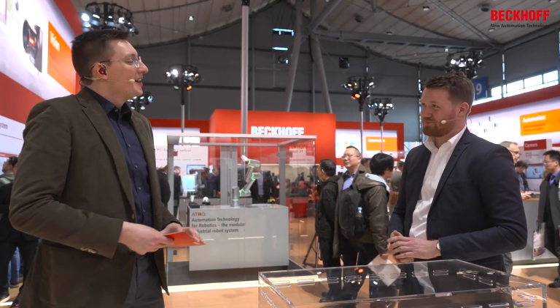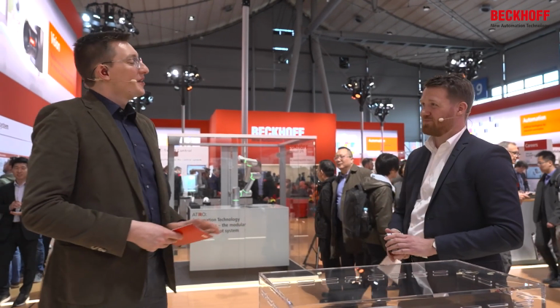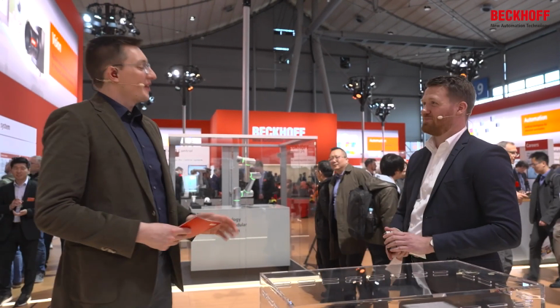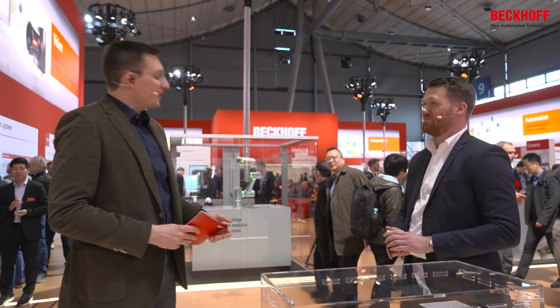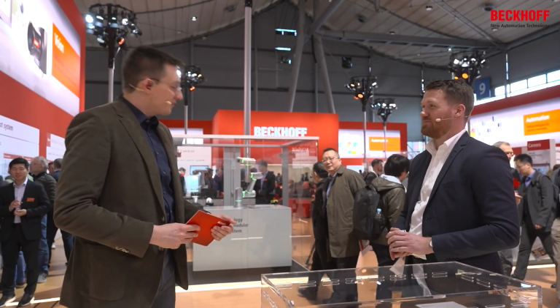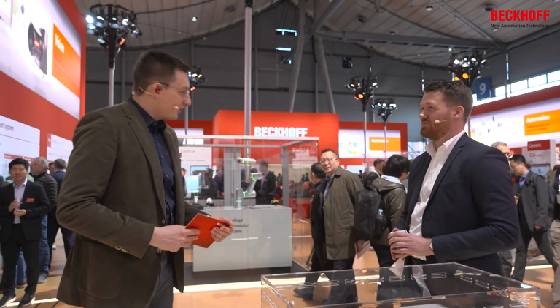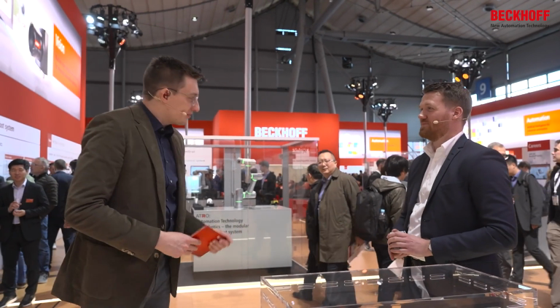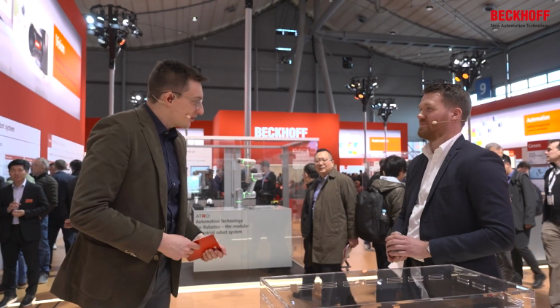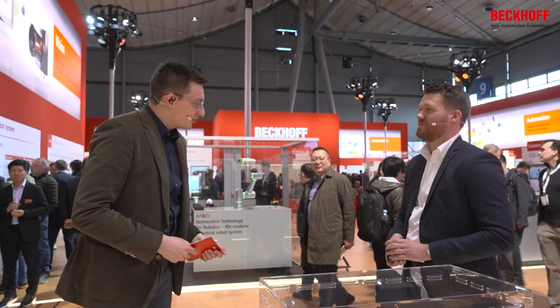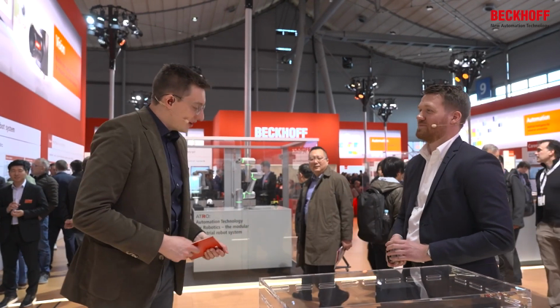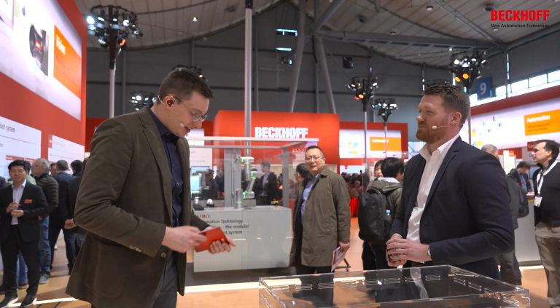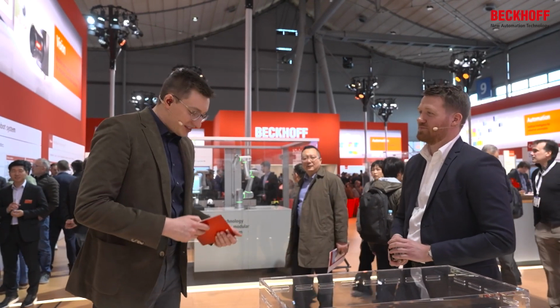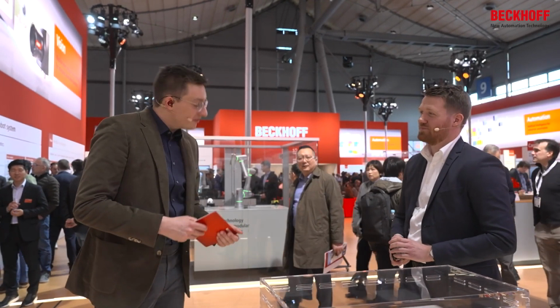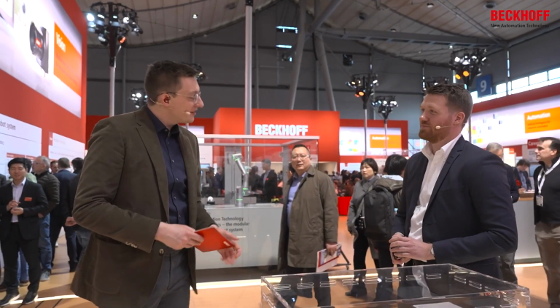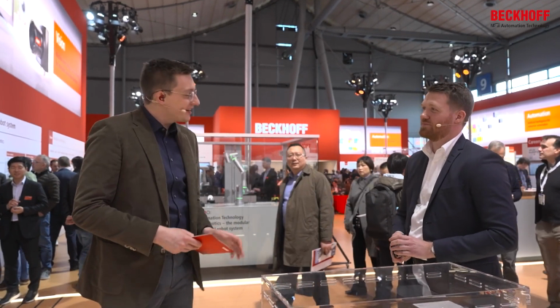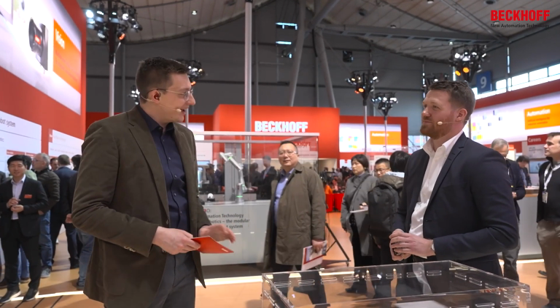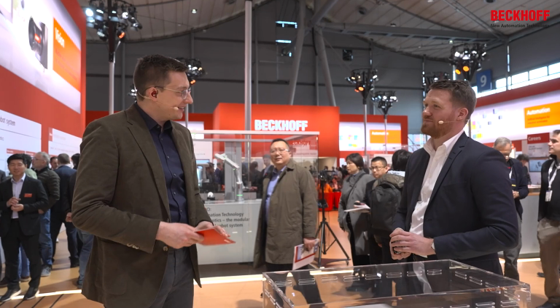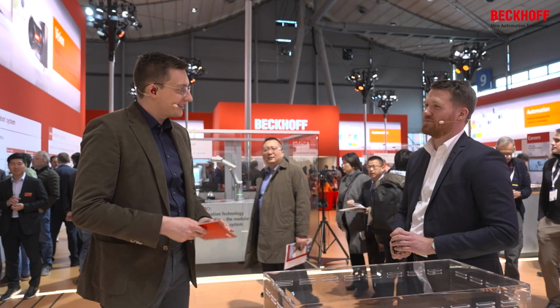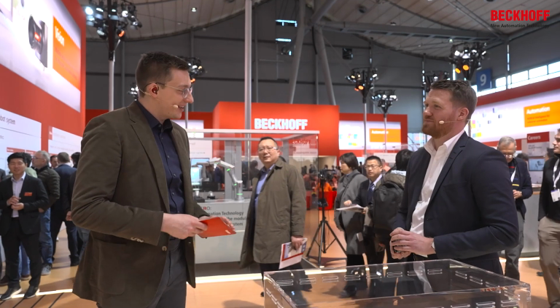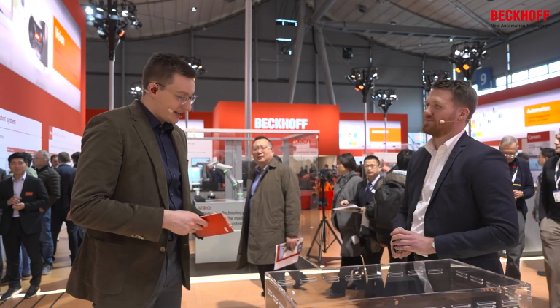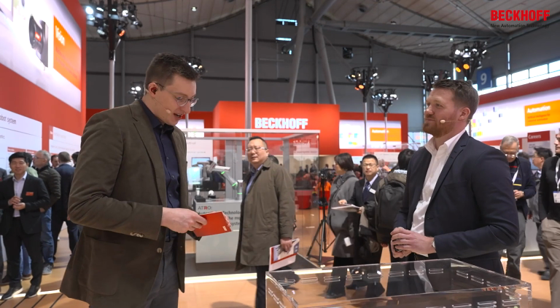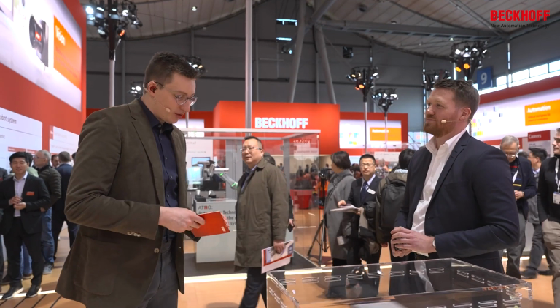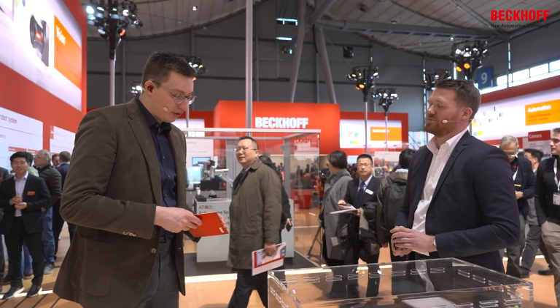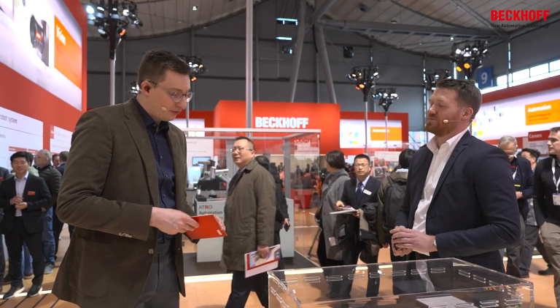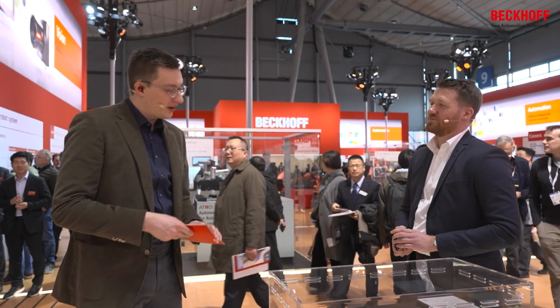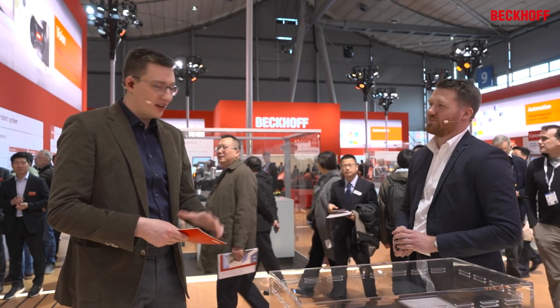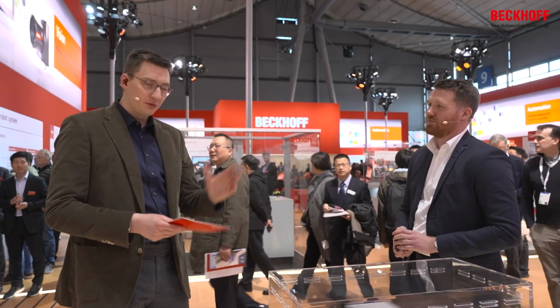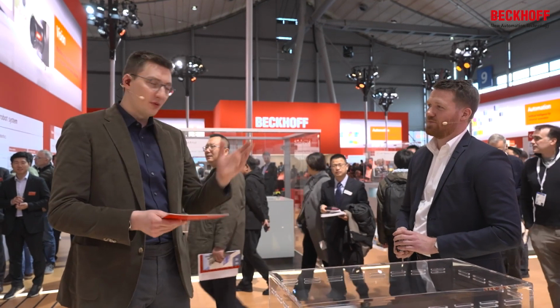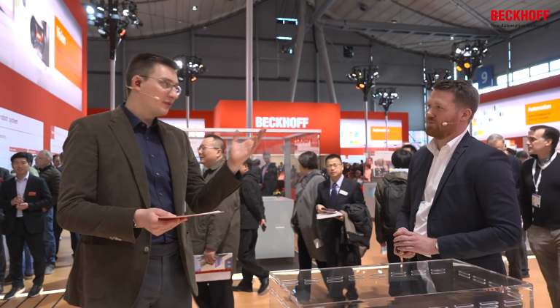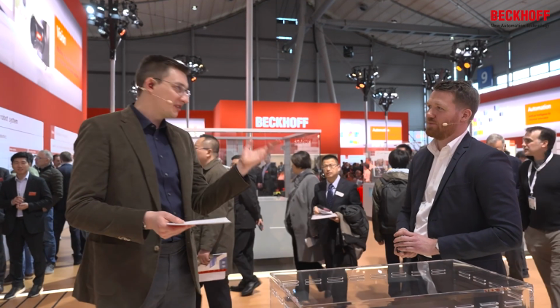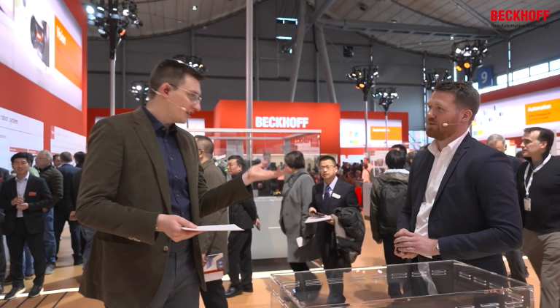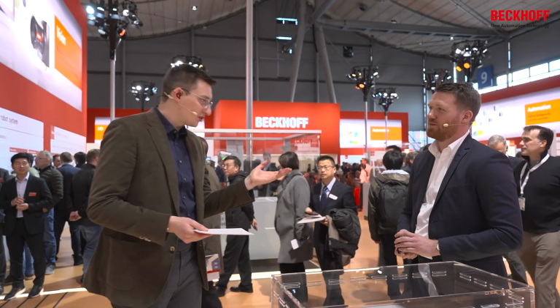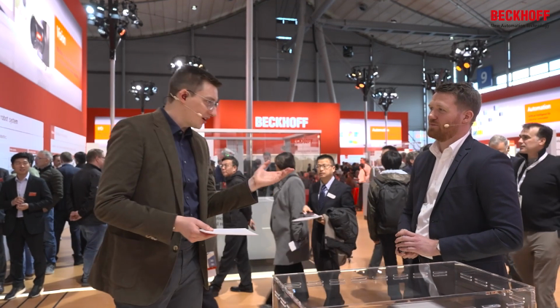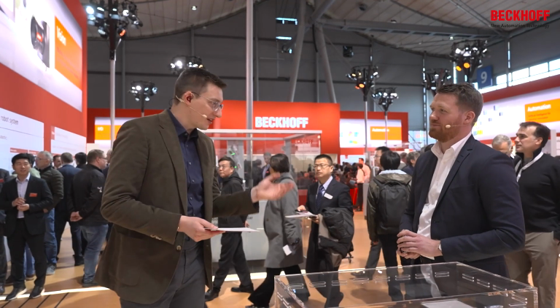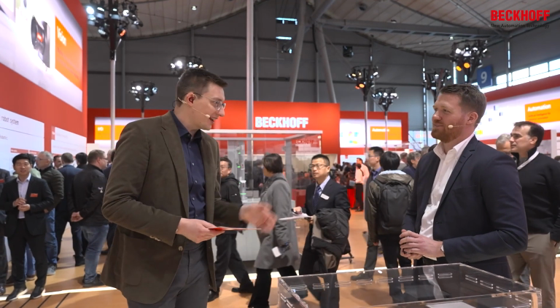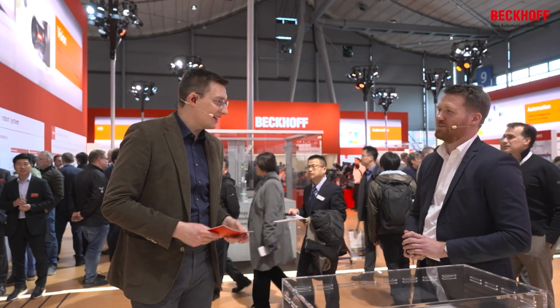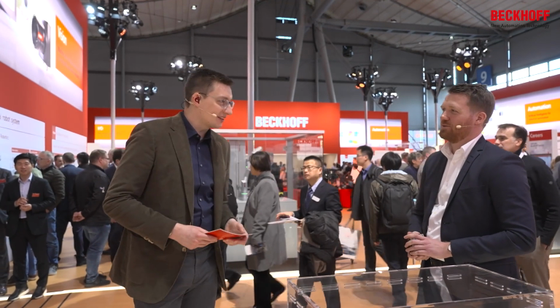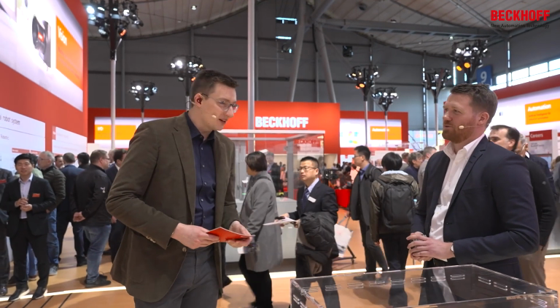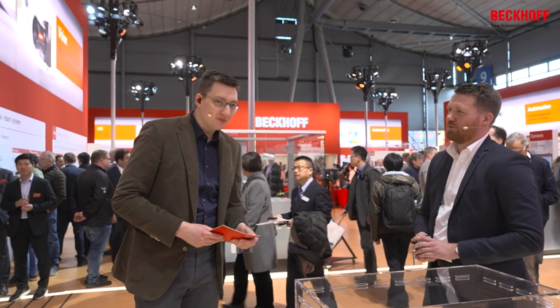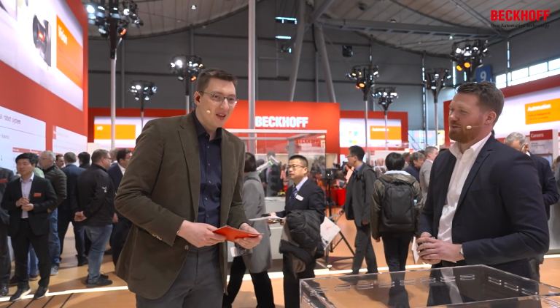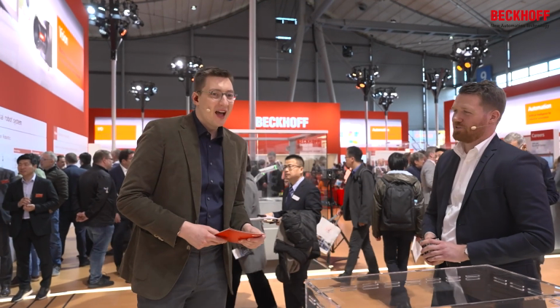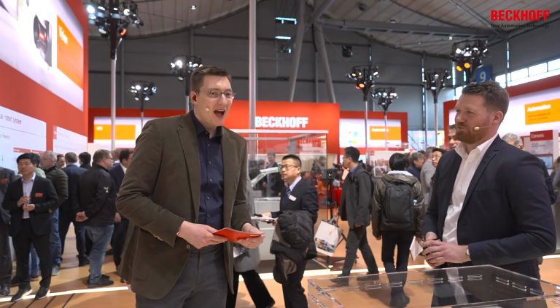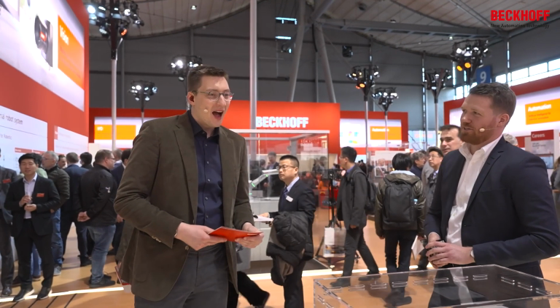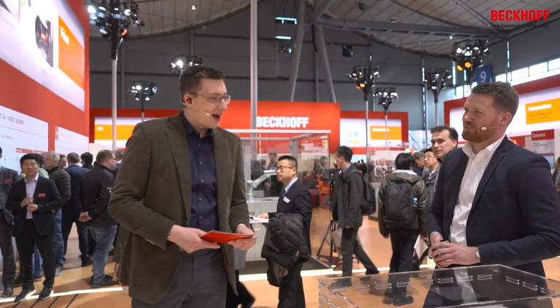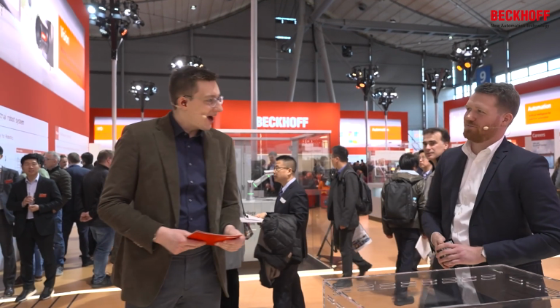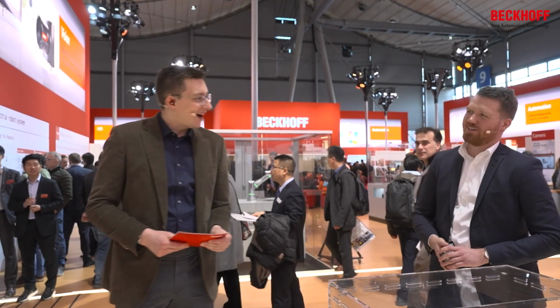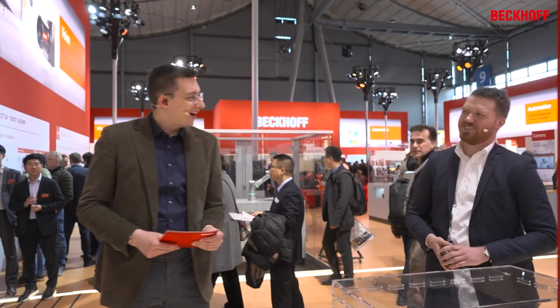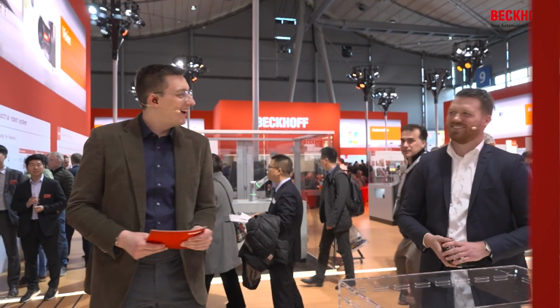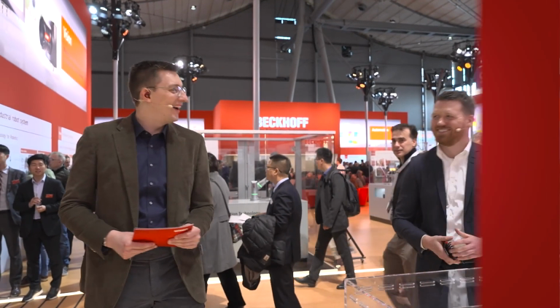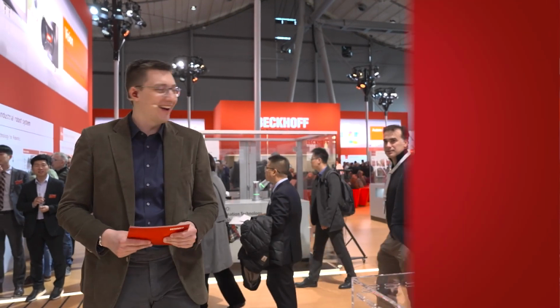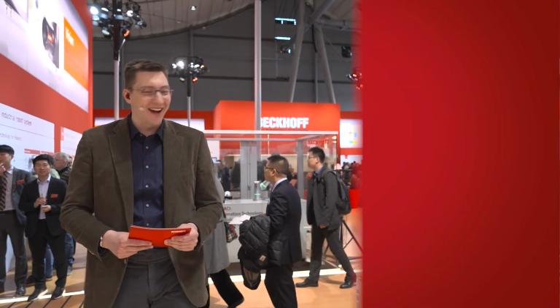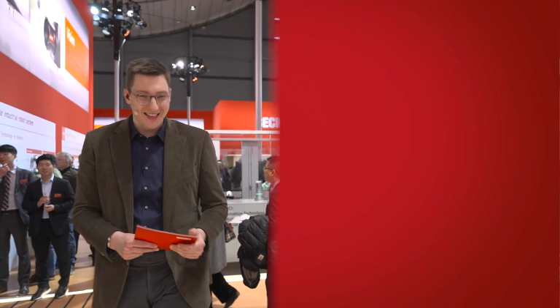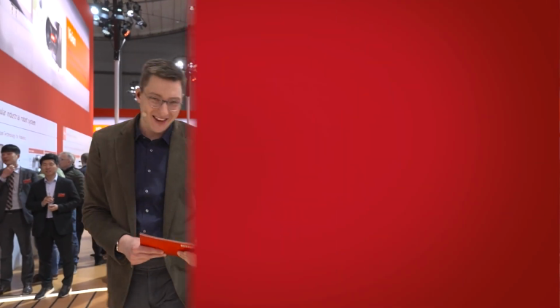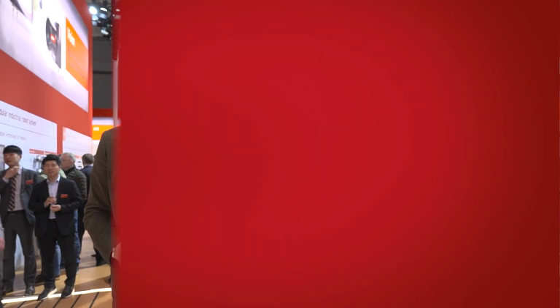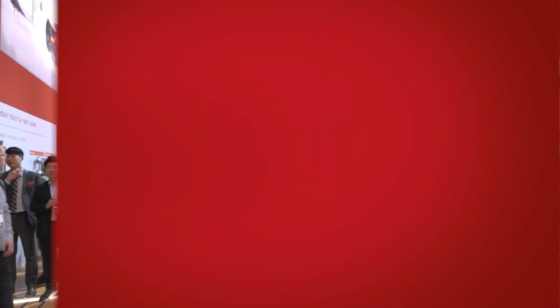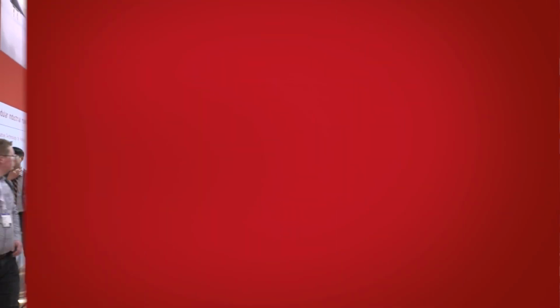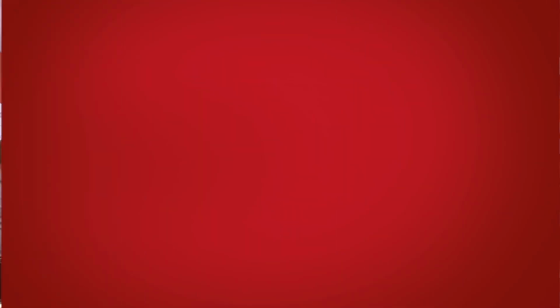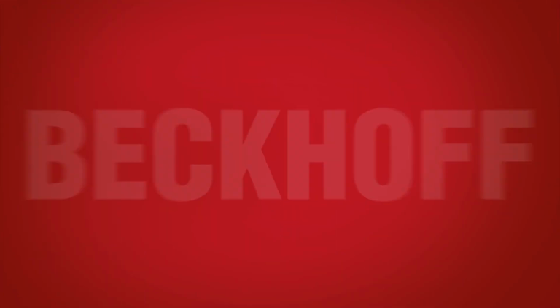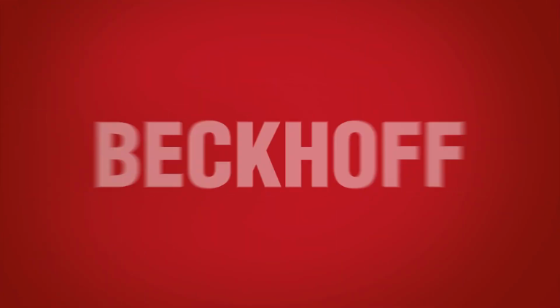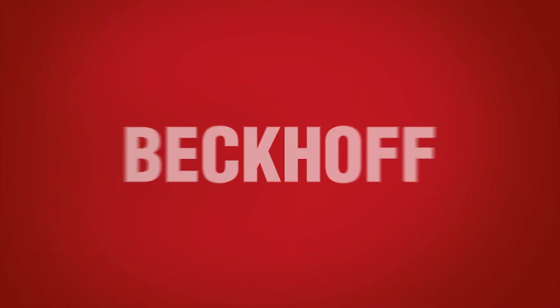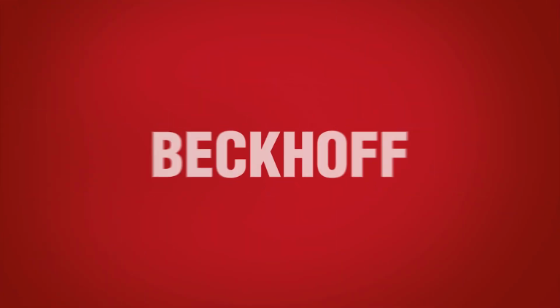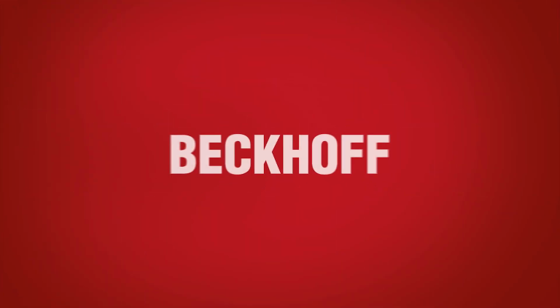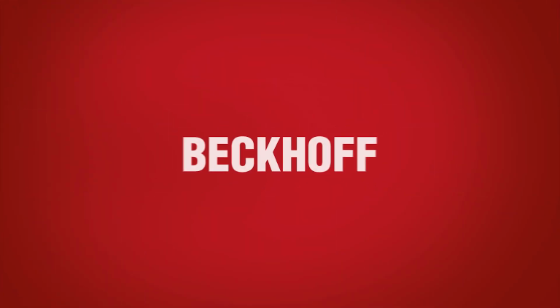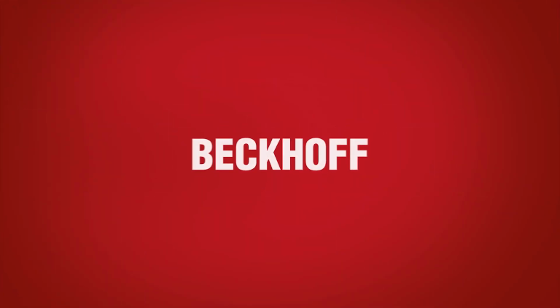Thank you very much Johannes. Have a nice day in Hannover and we will see each other later. Thanks Felix, have fun. Thank you.